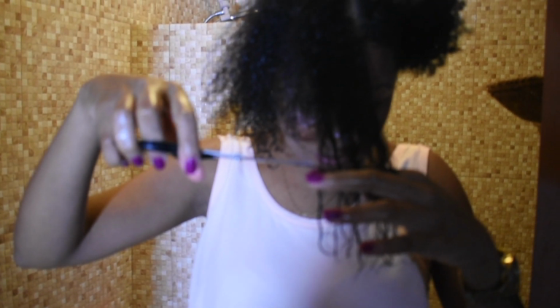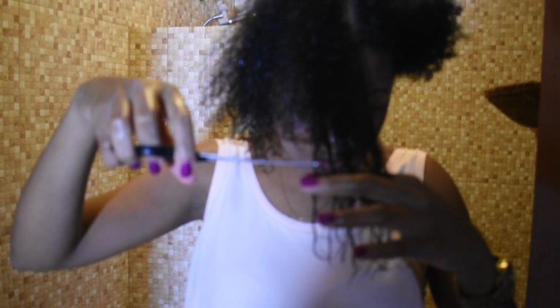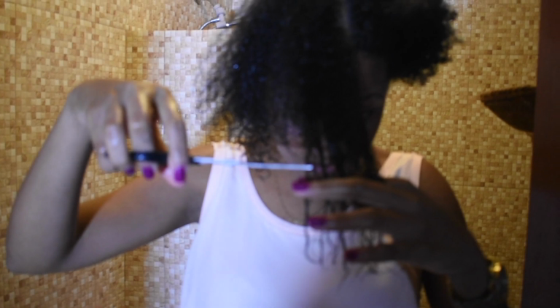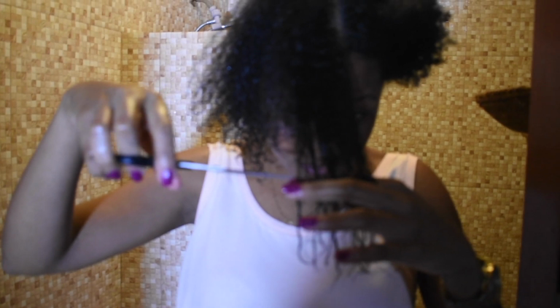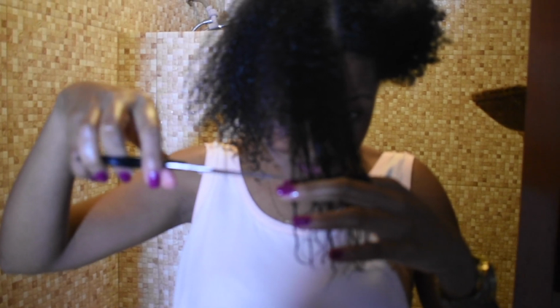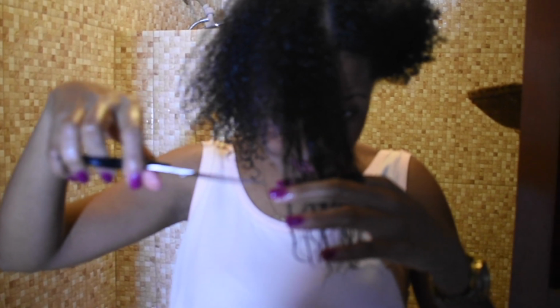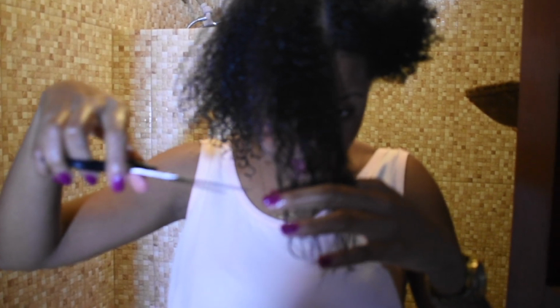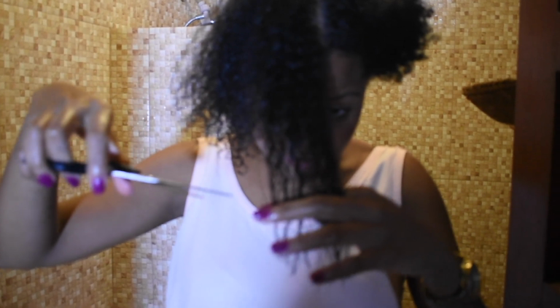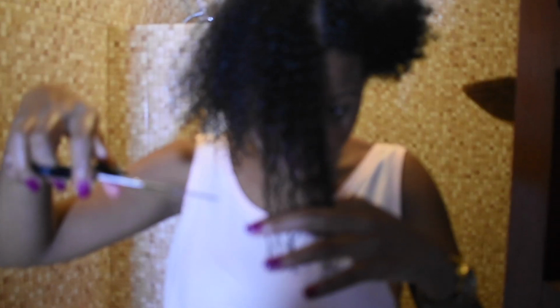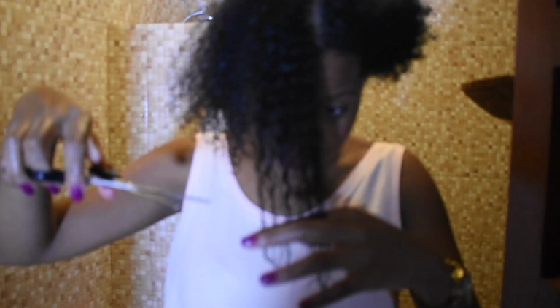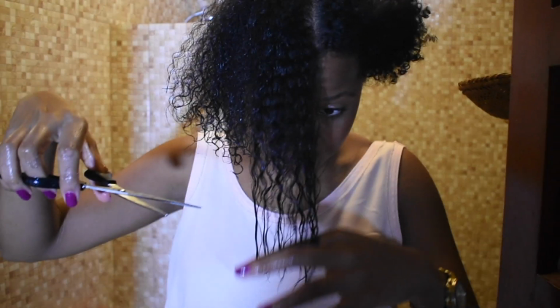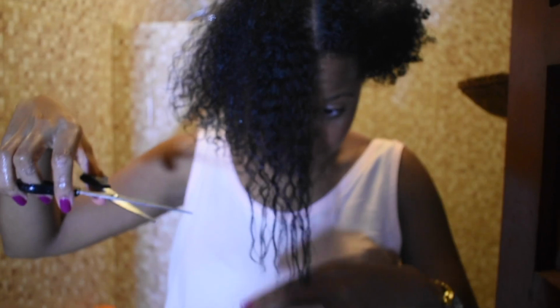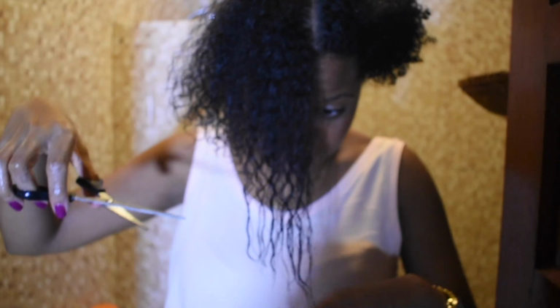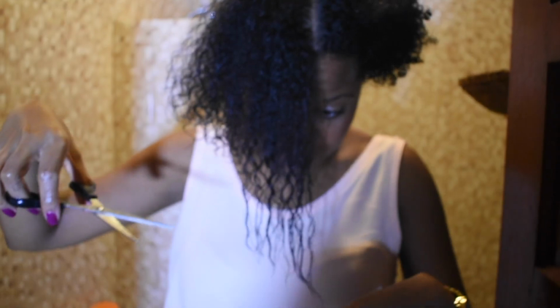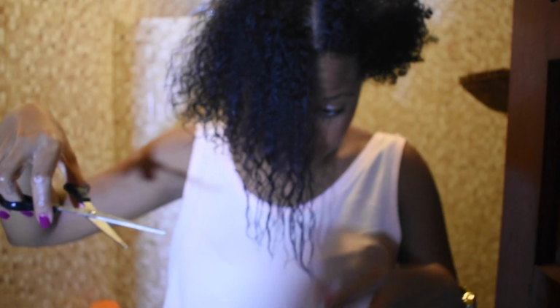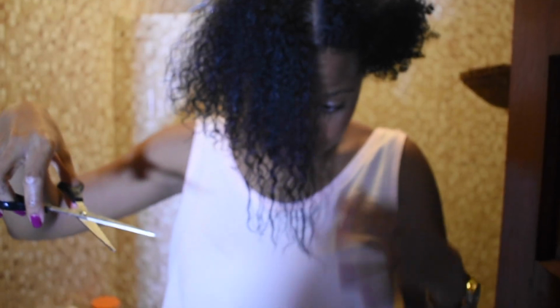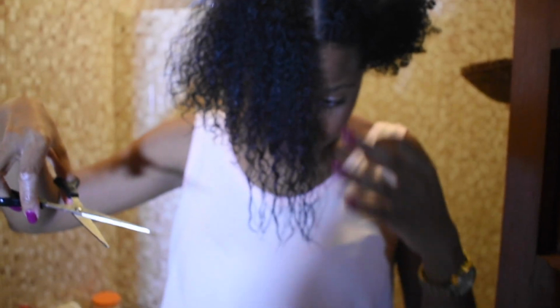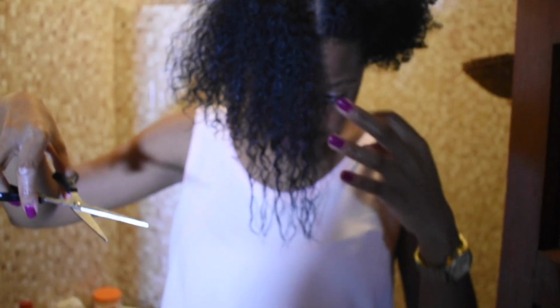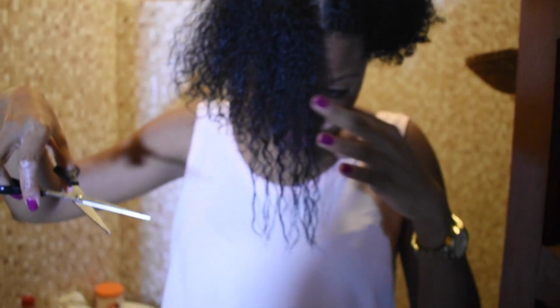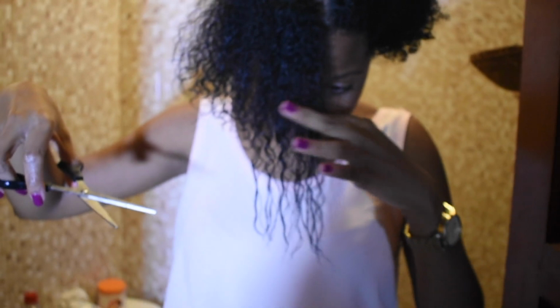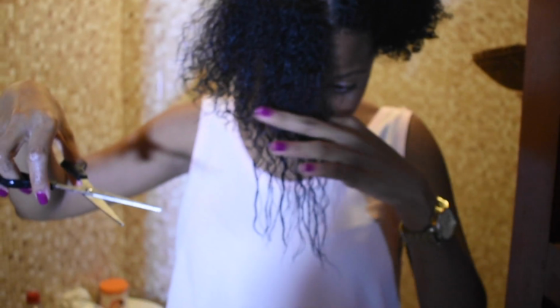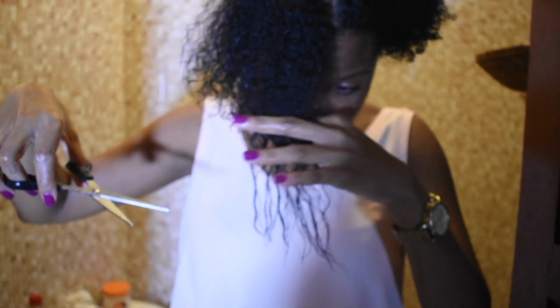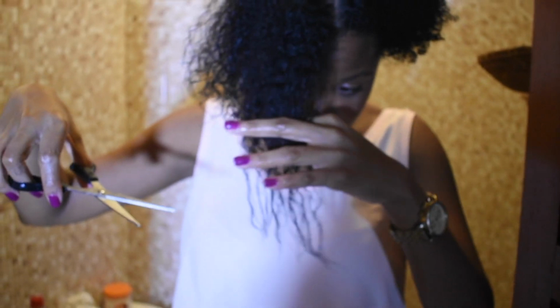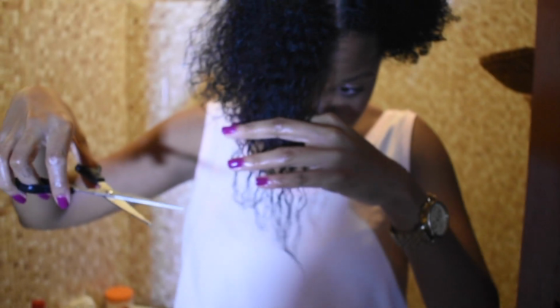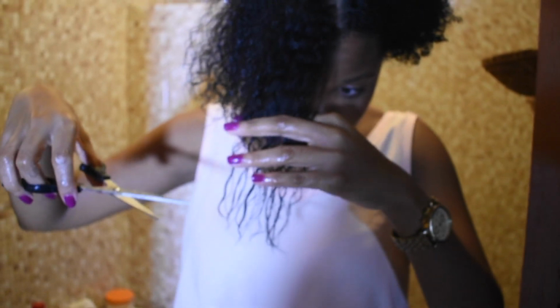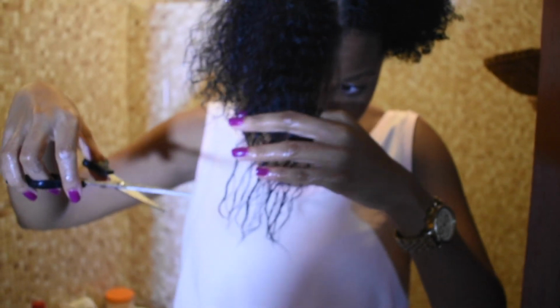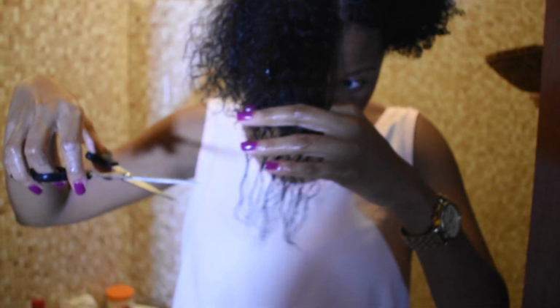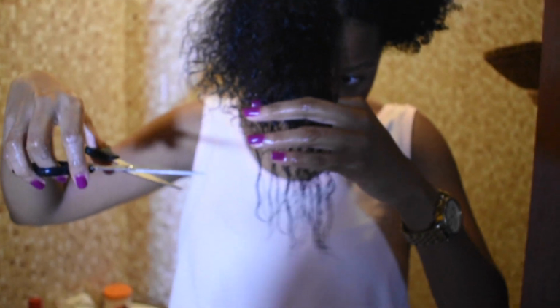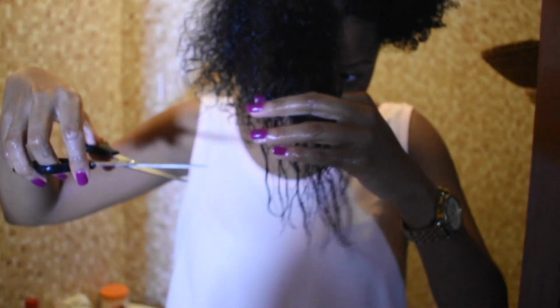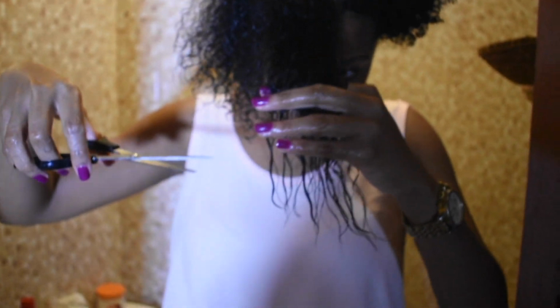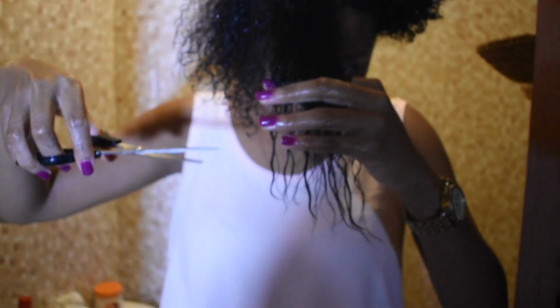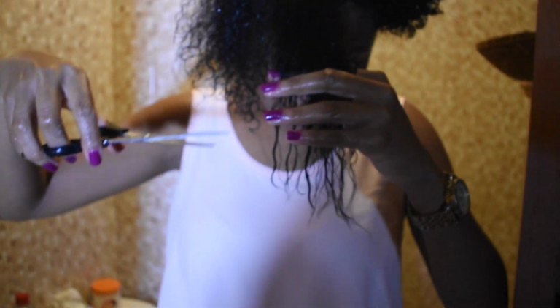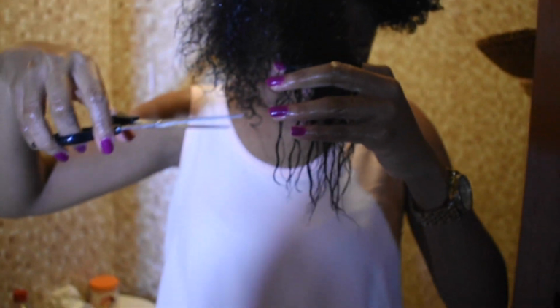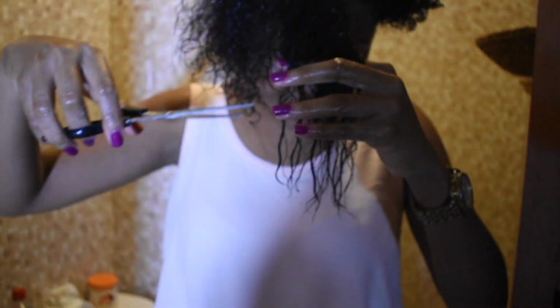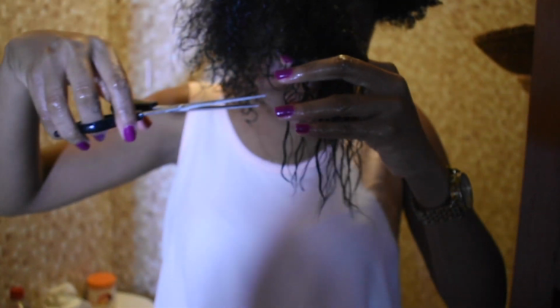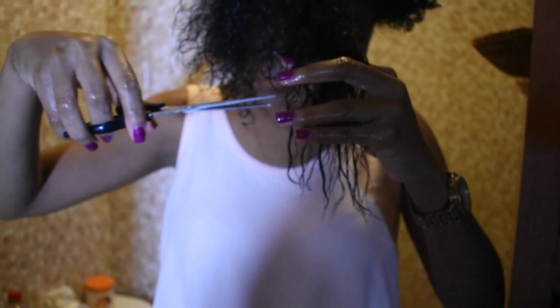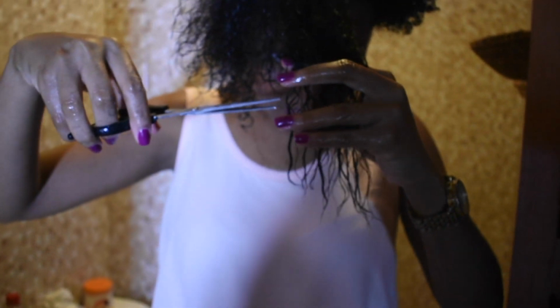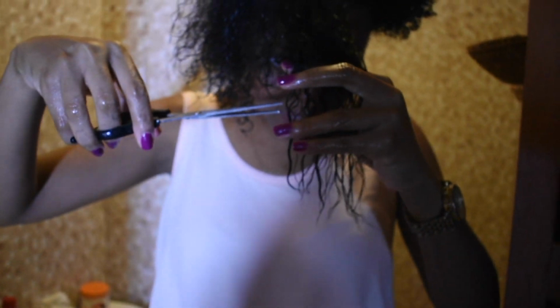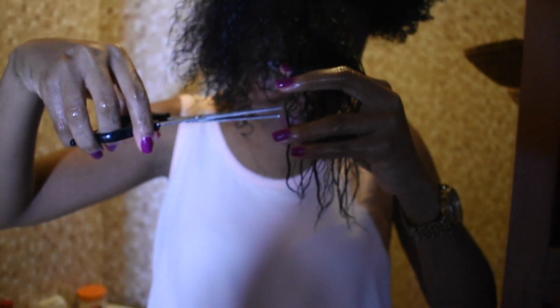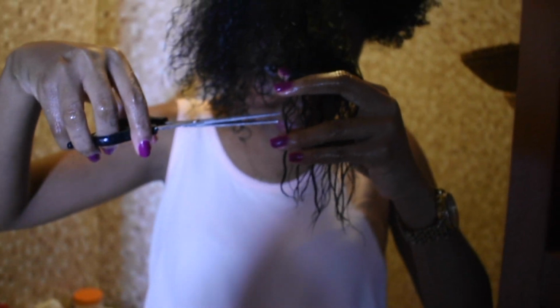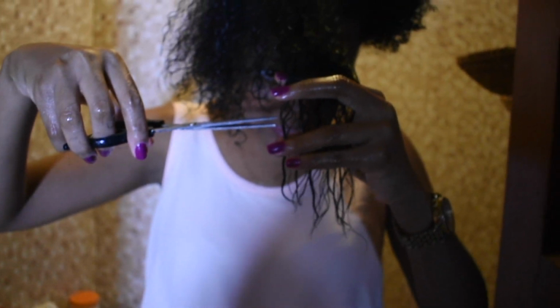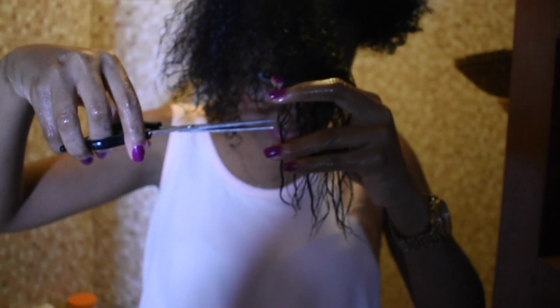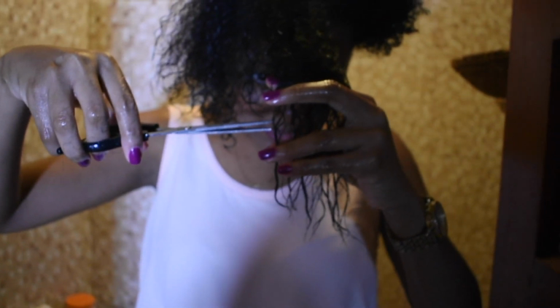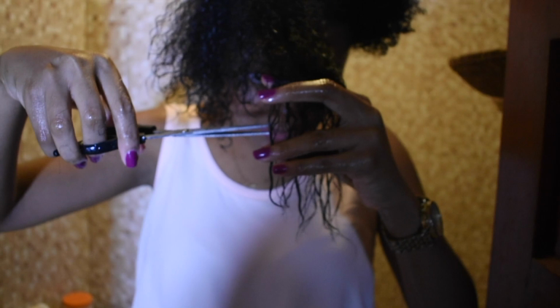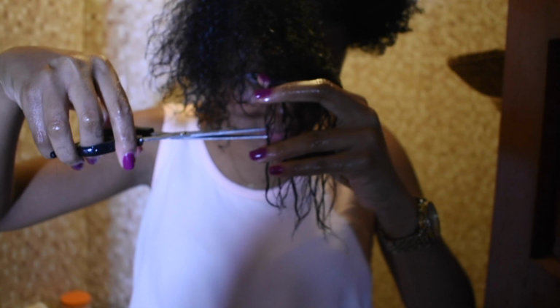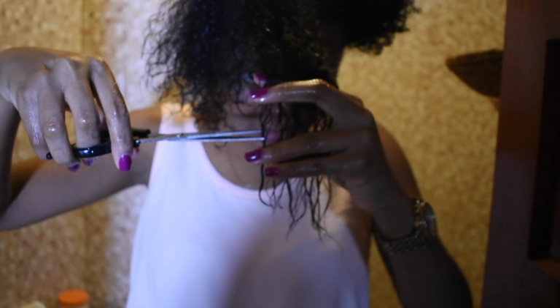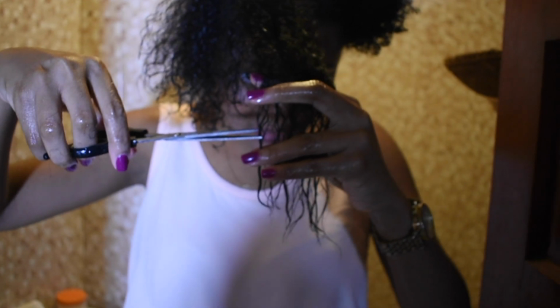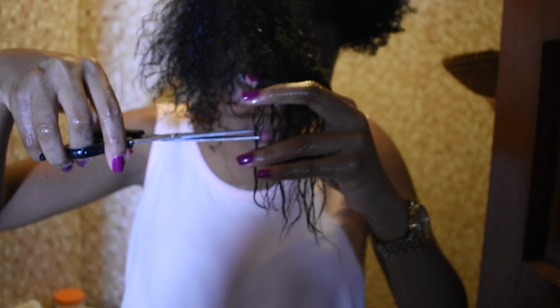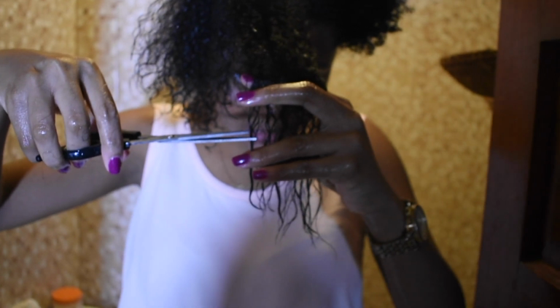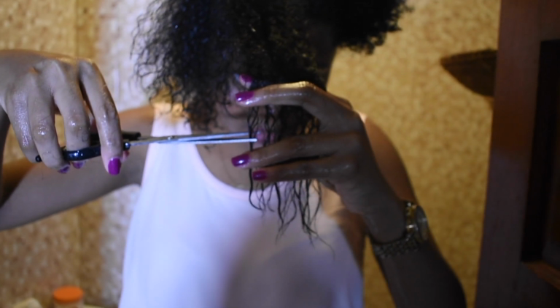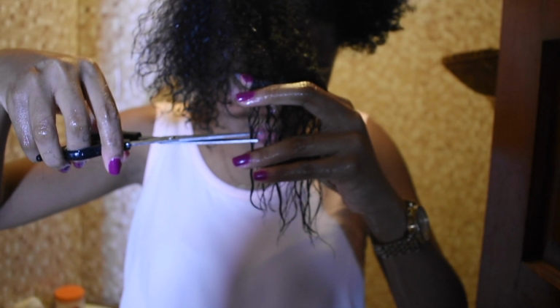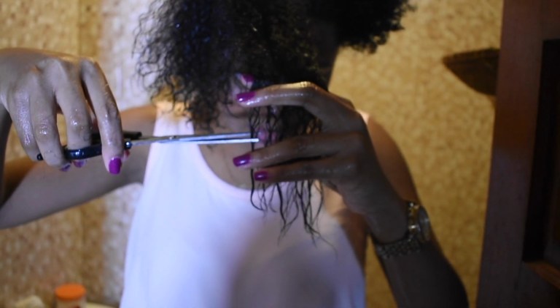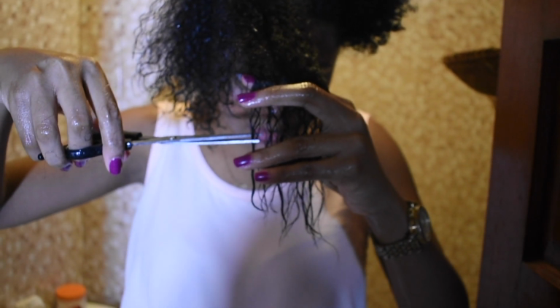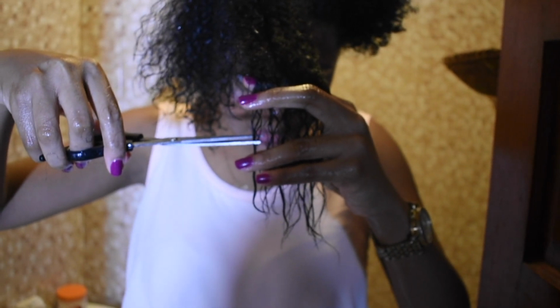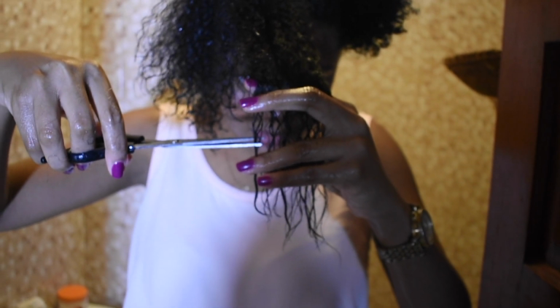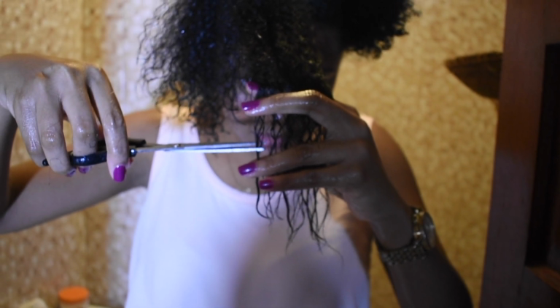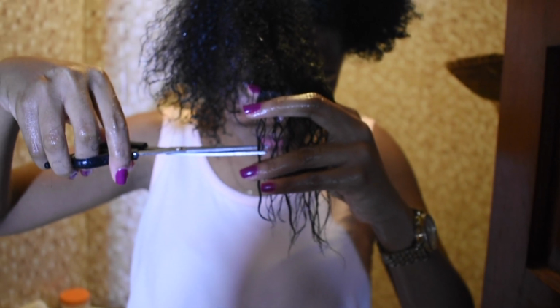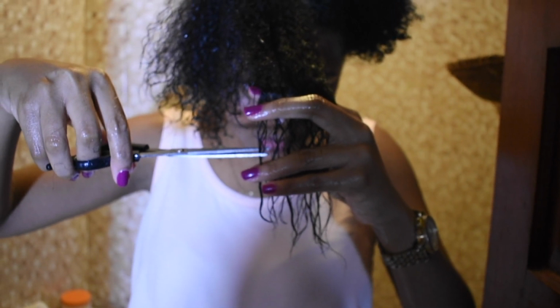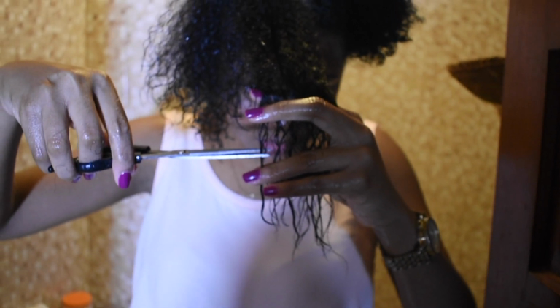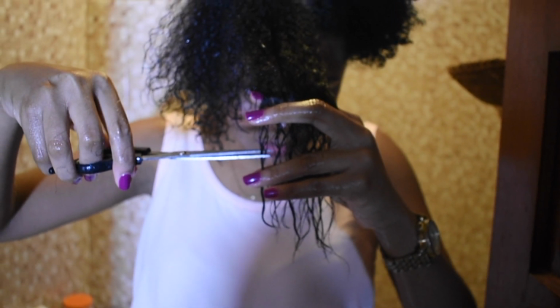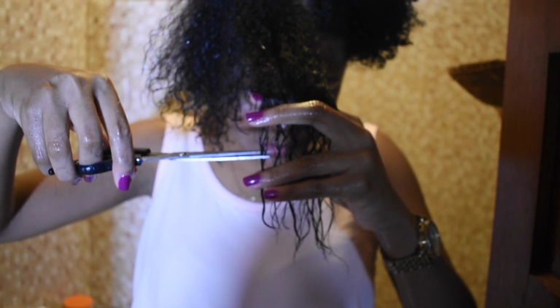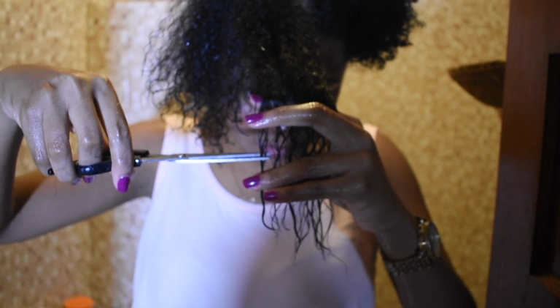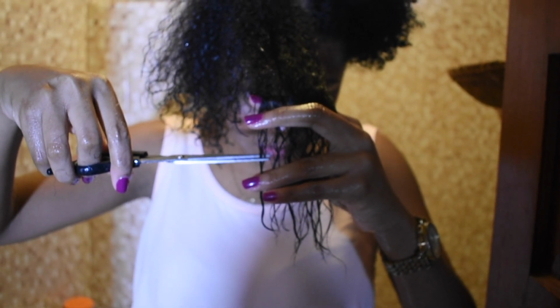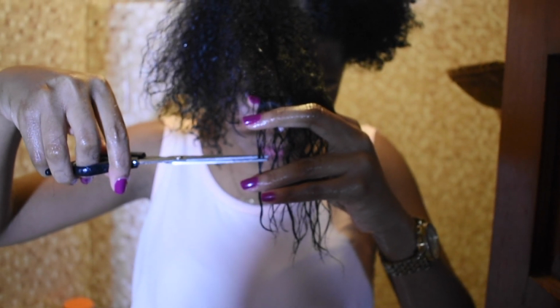Here I'm cutting the most I've ever cut in this entire big chop journey, so I had to put it in slow-mo.